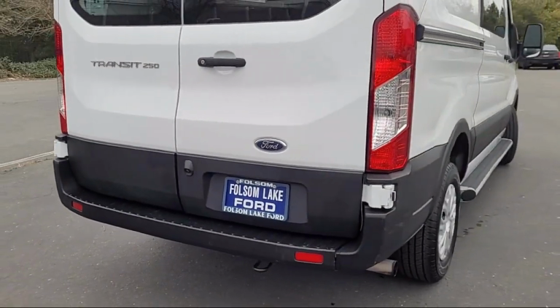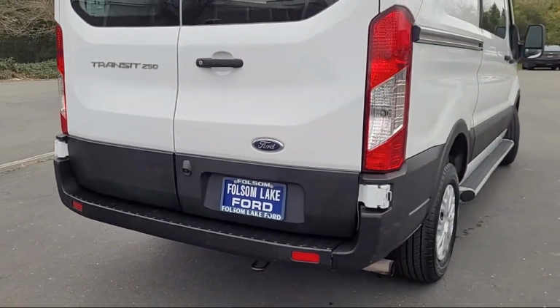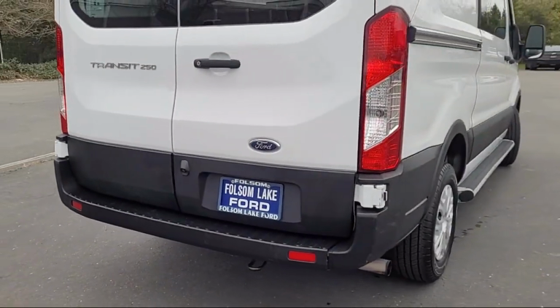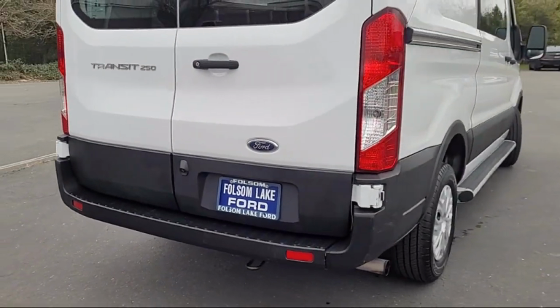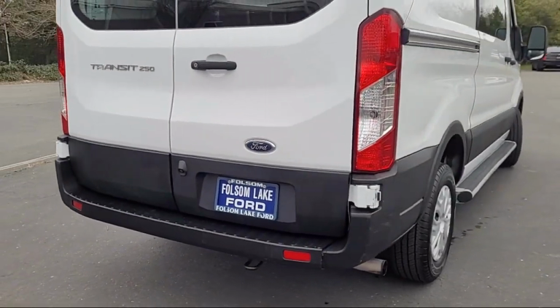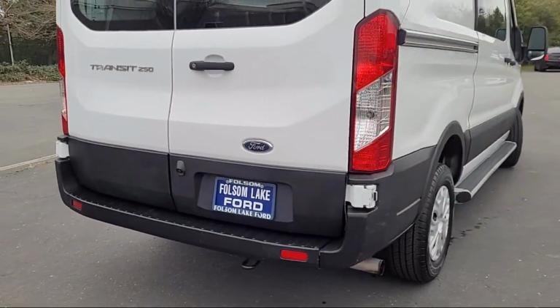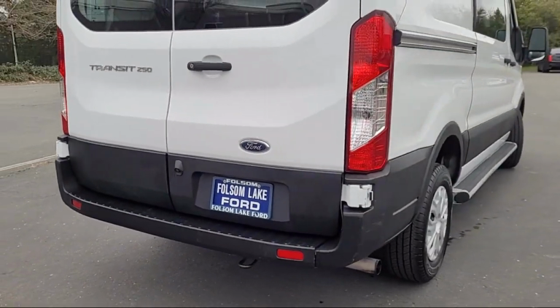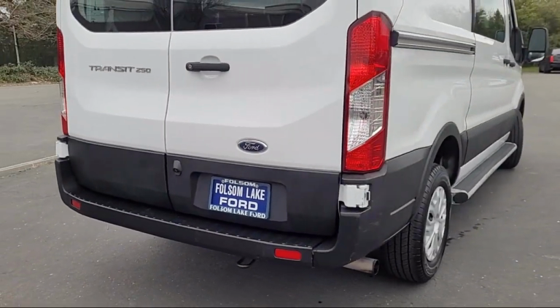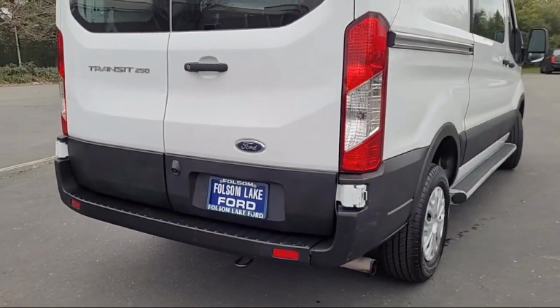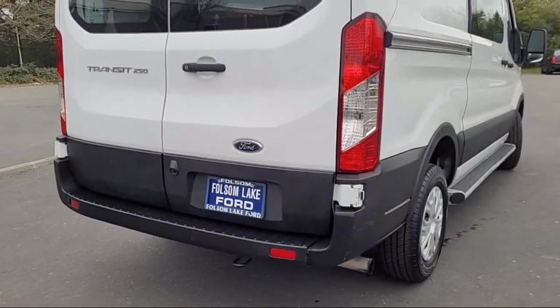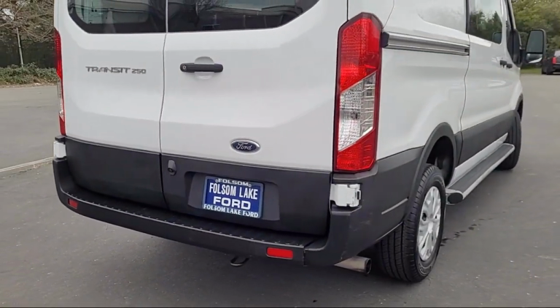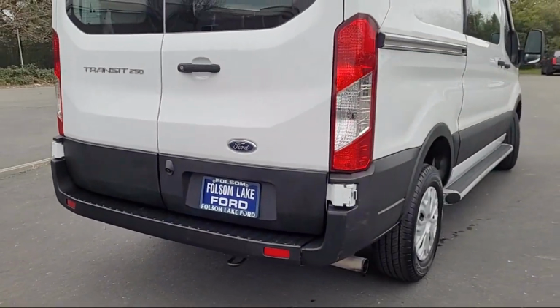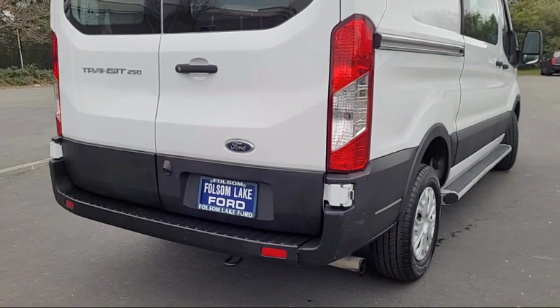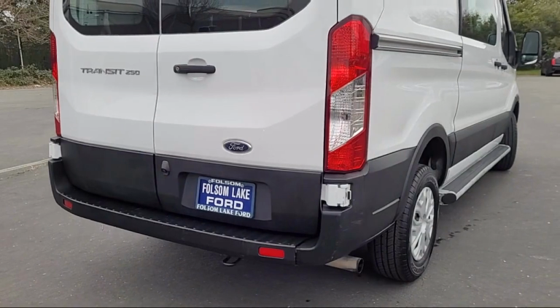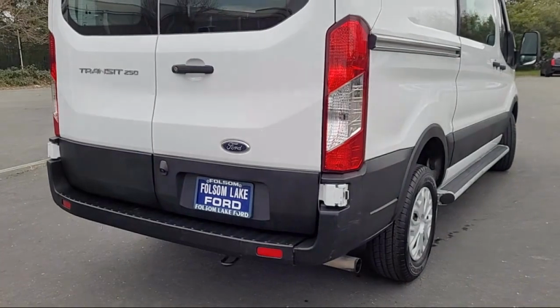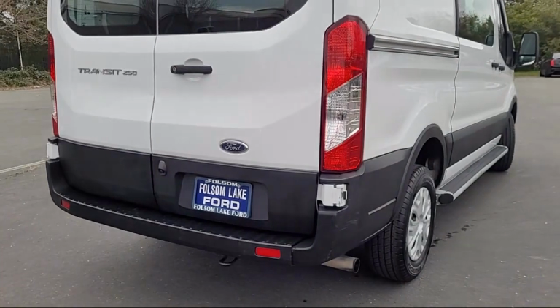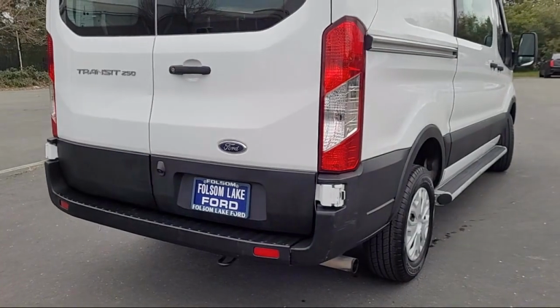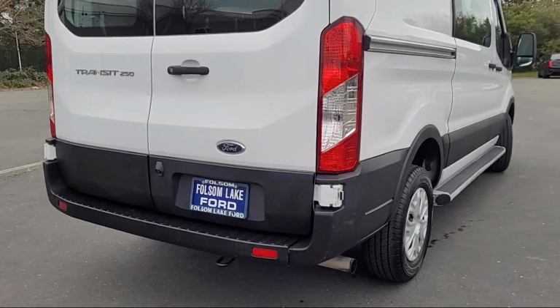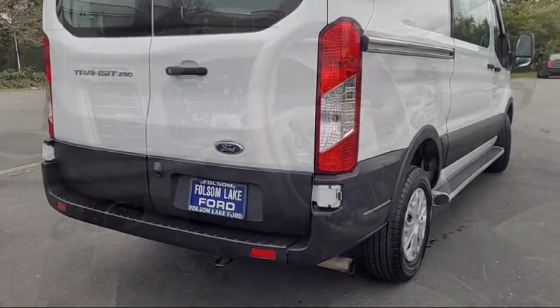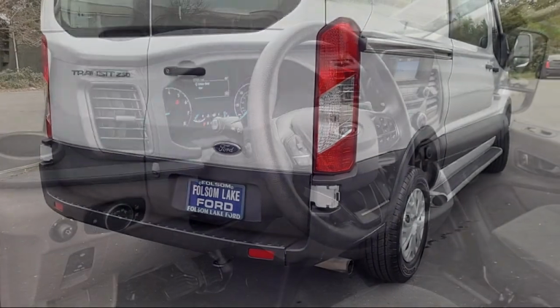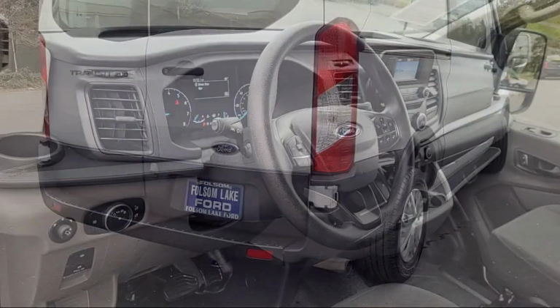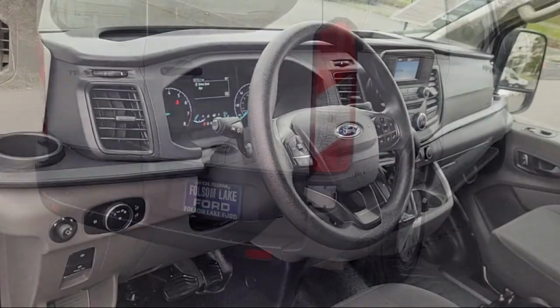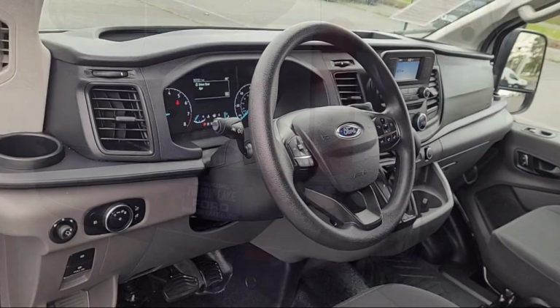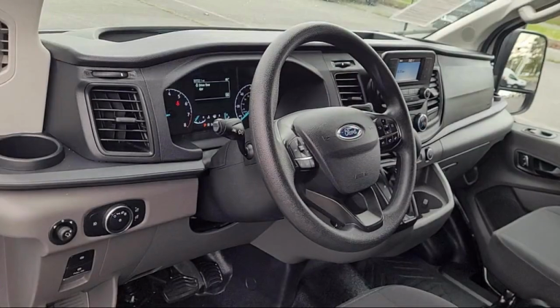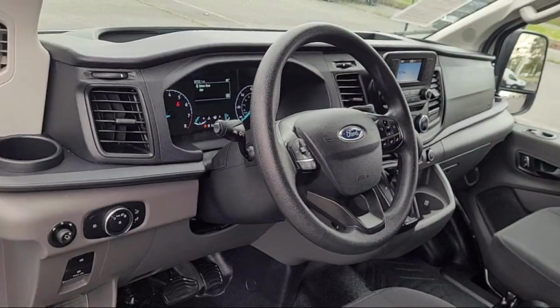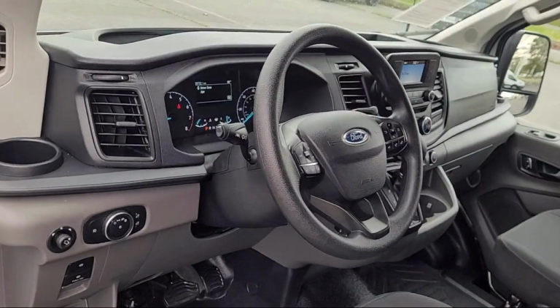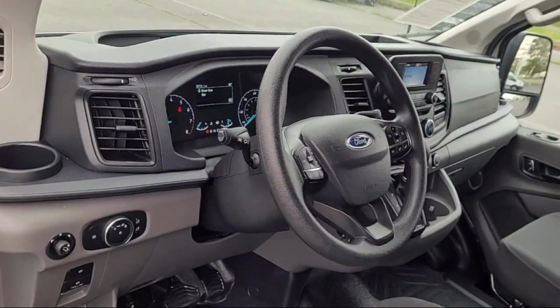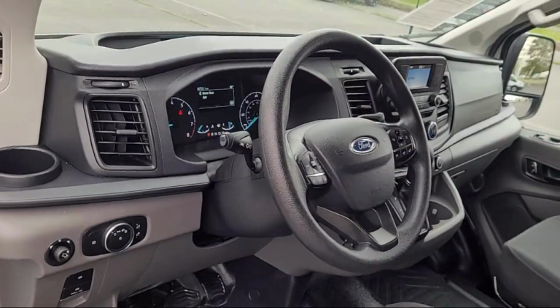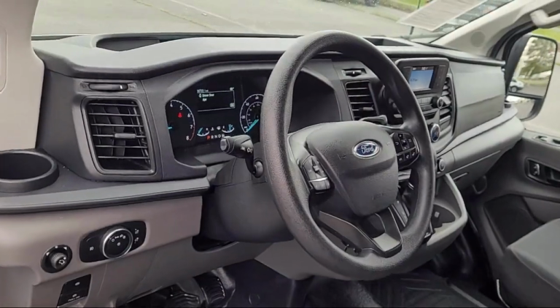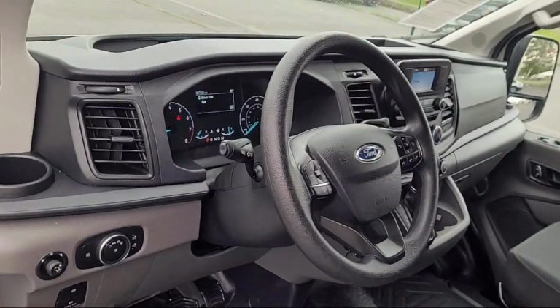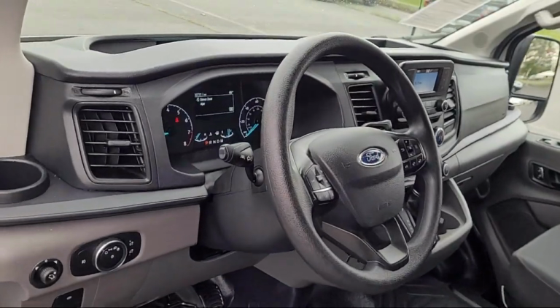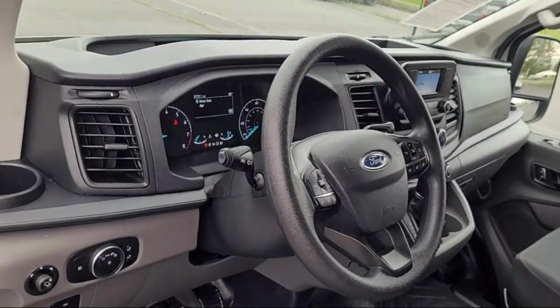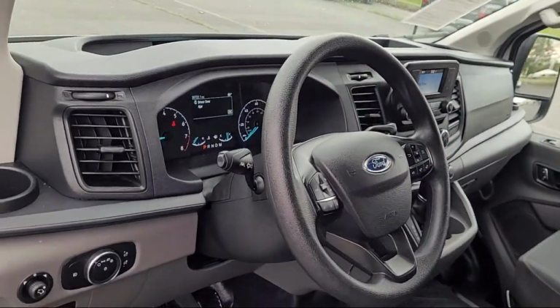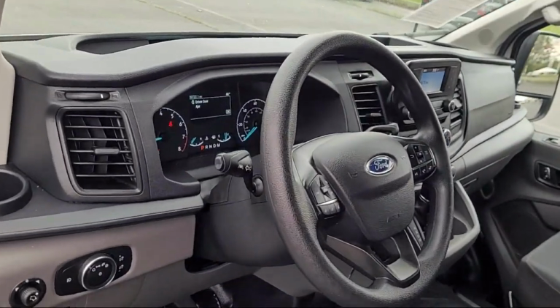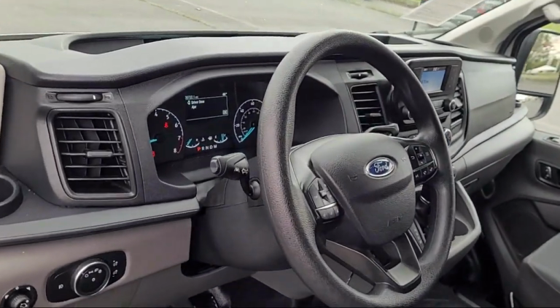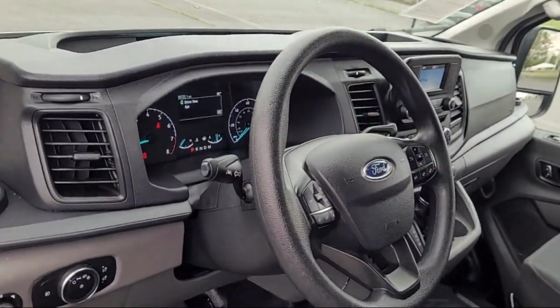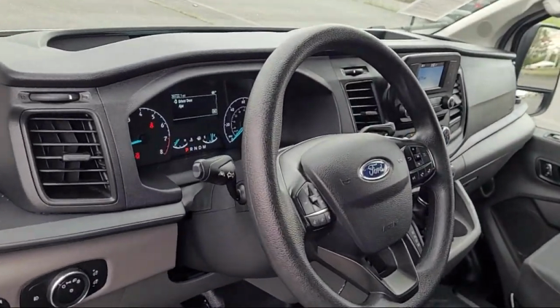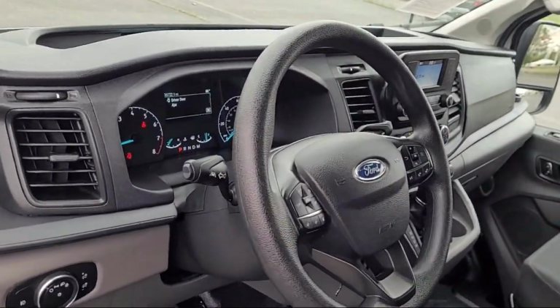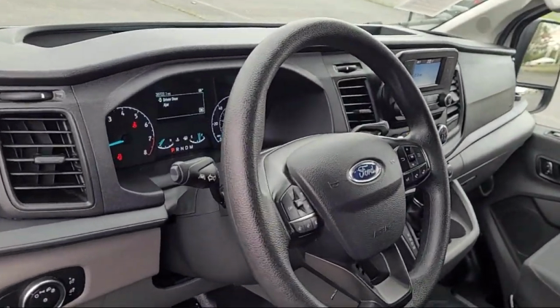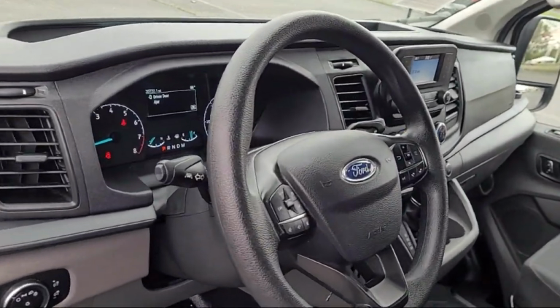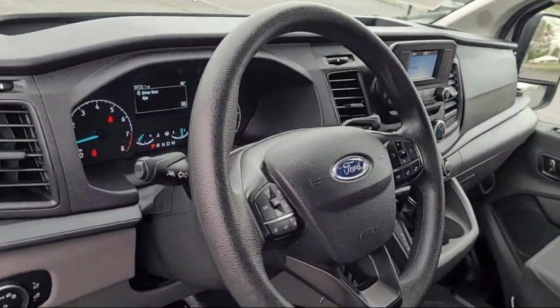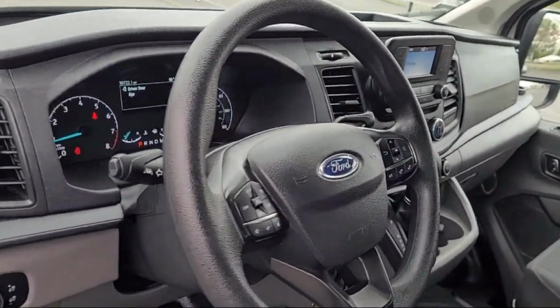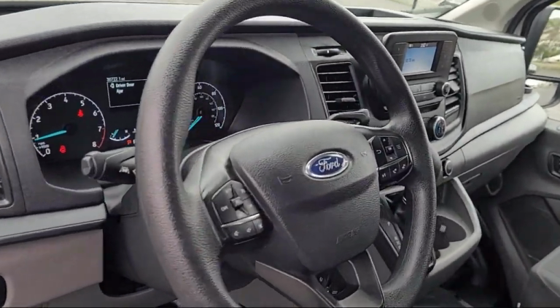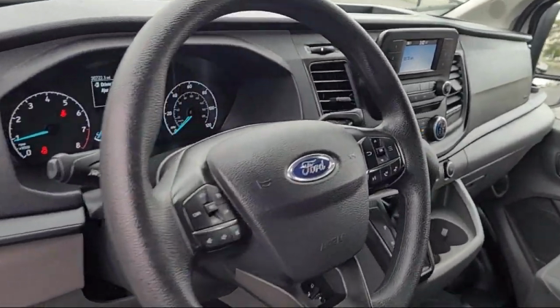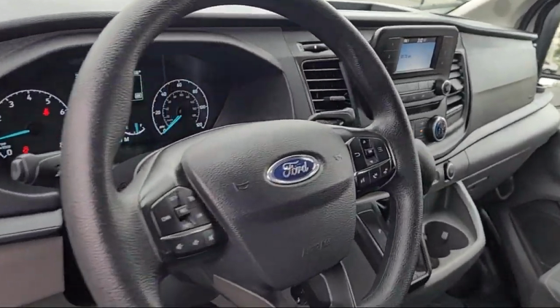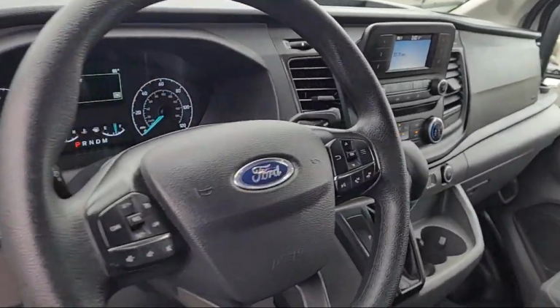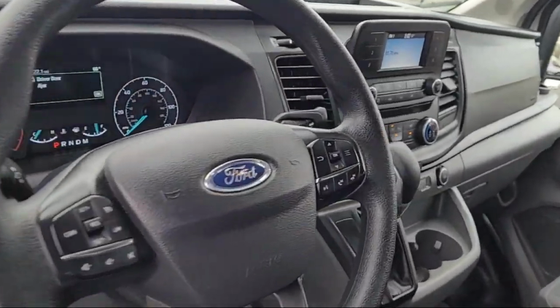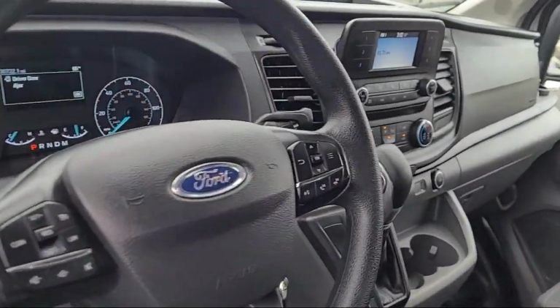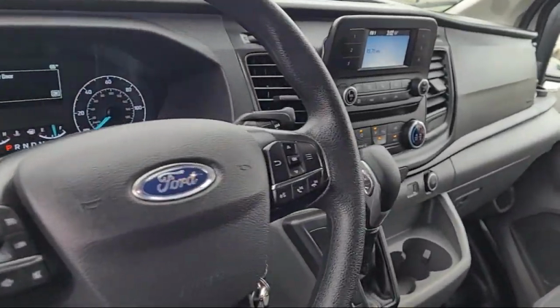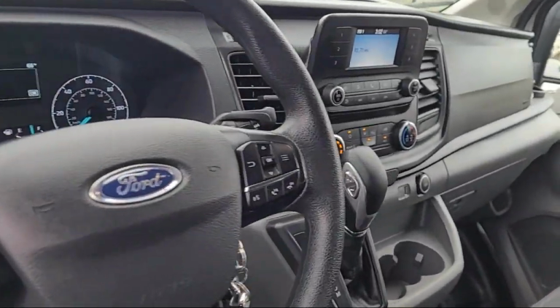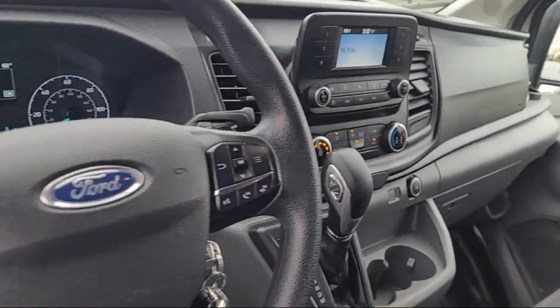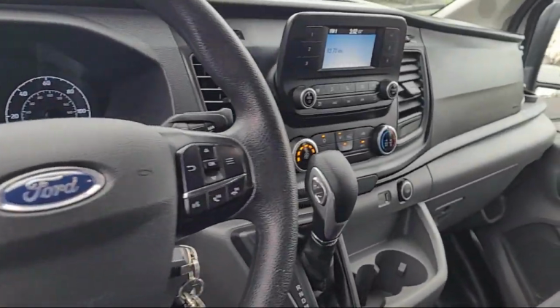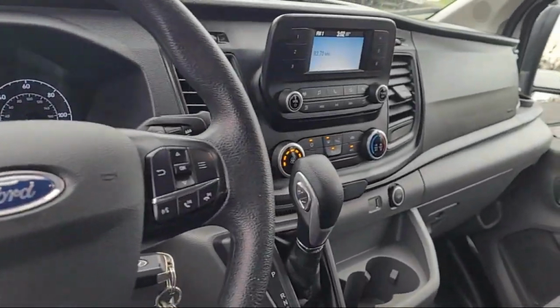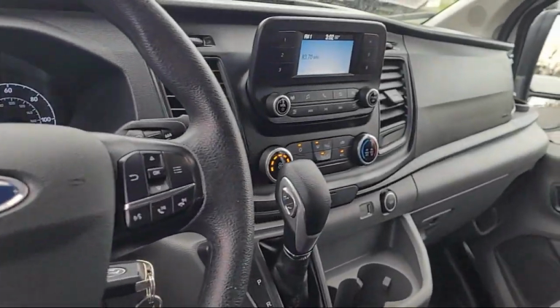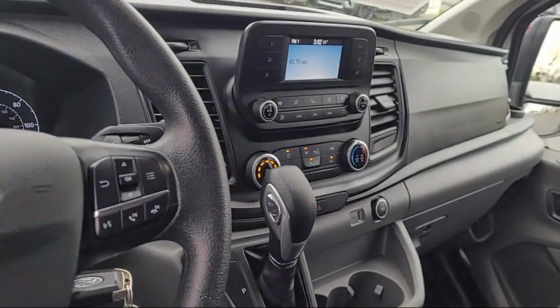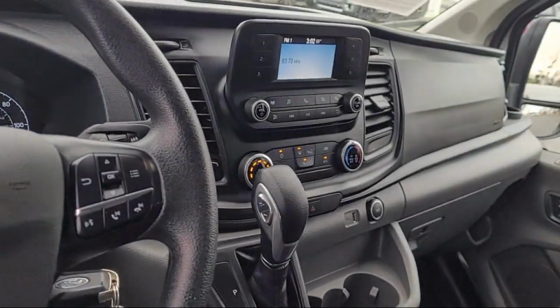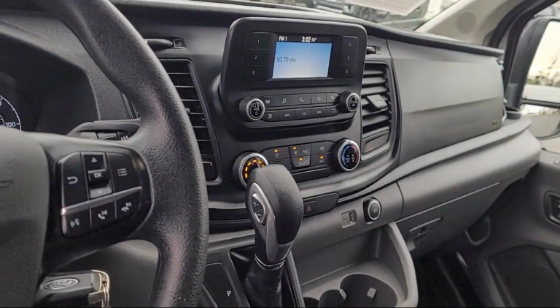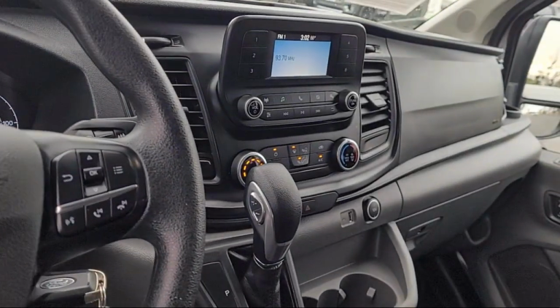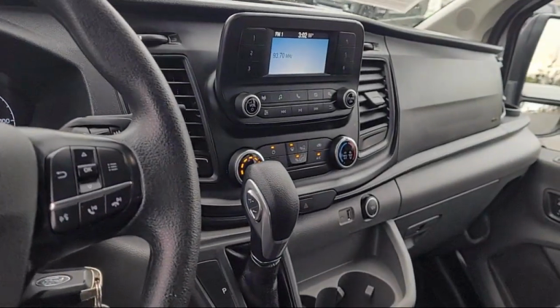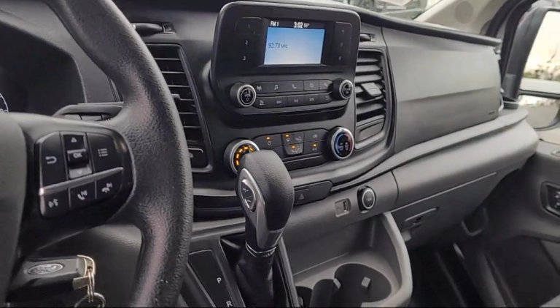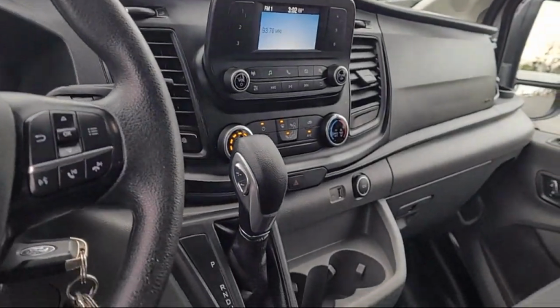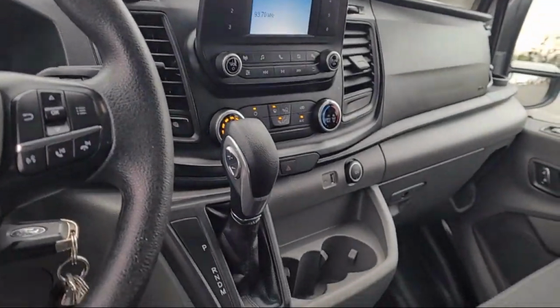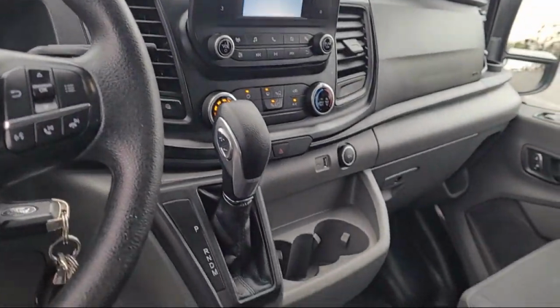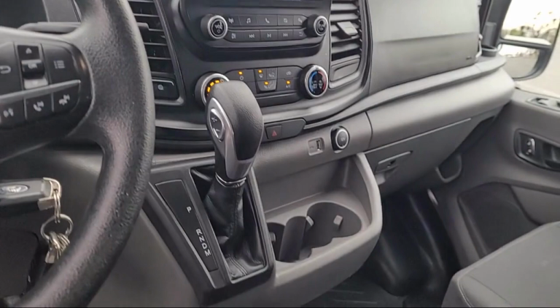Four-speaker audio system, power windows, and has less than 35,000 miles on the odometer.